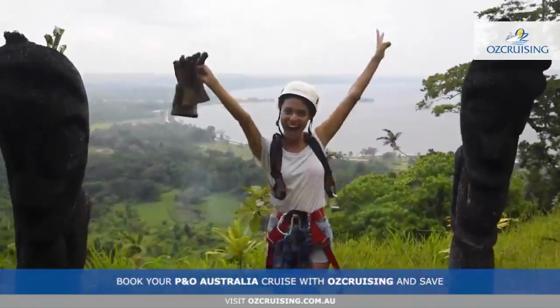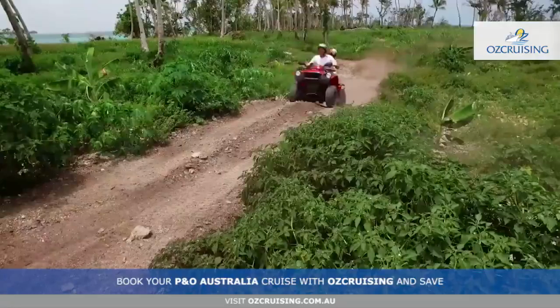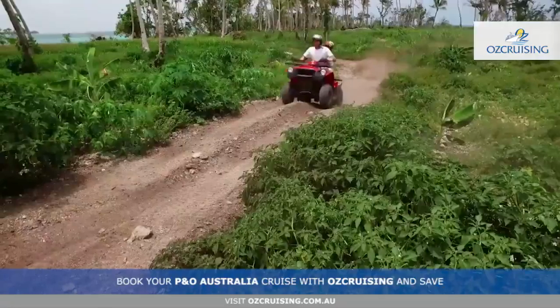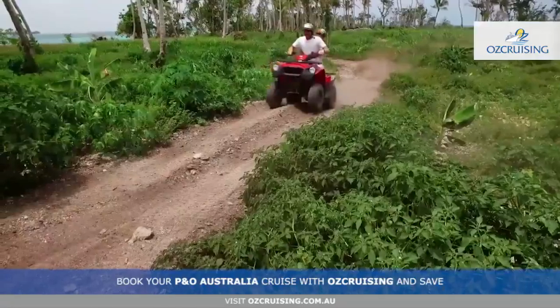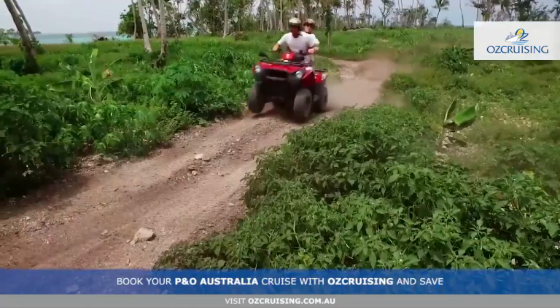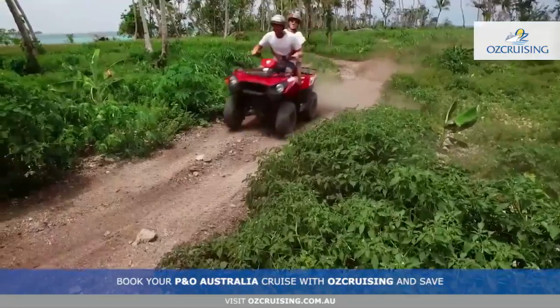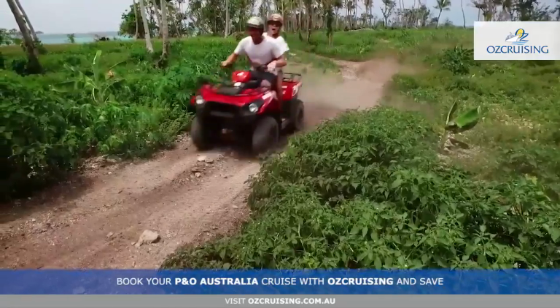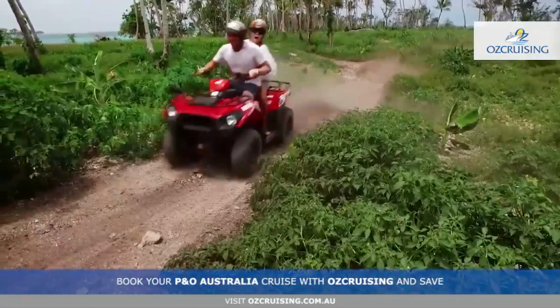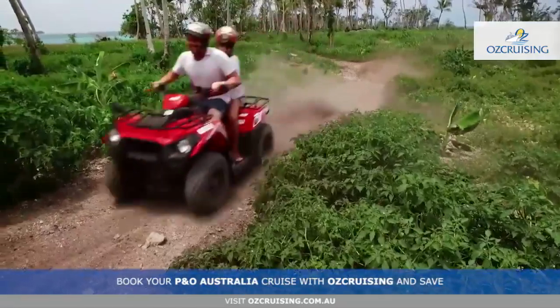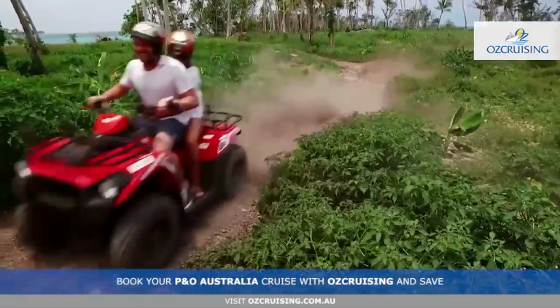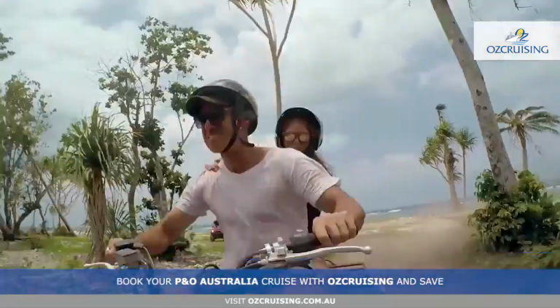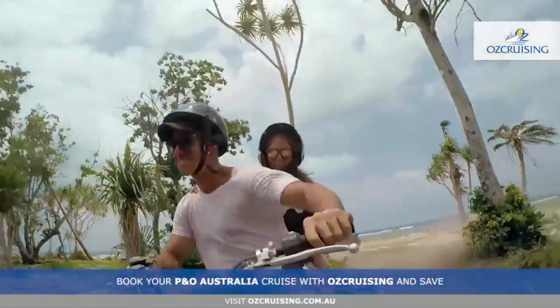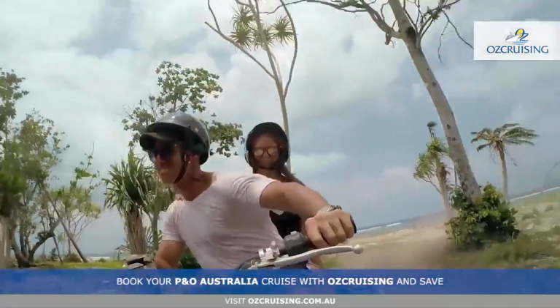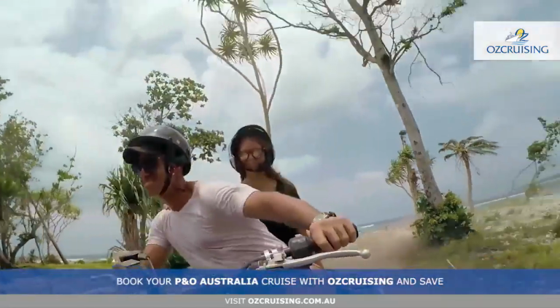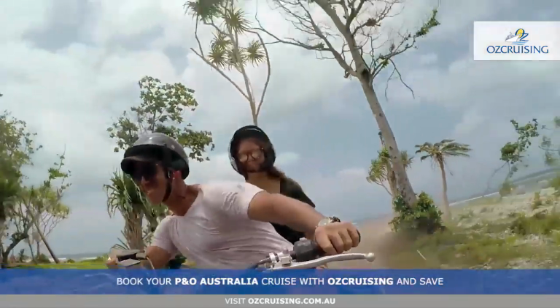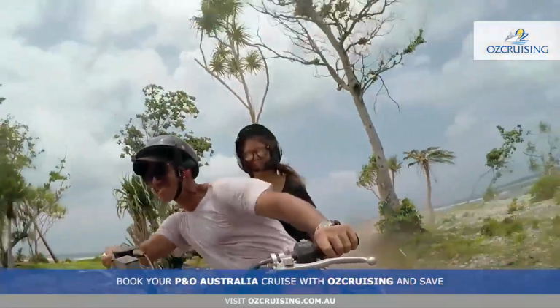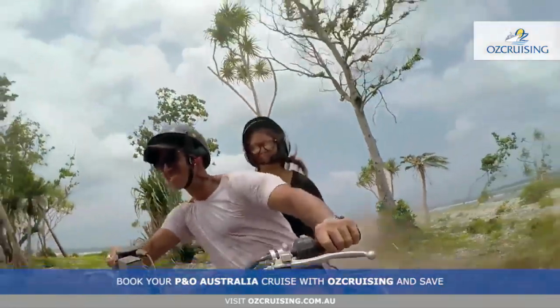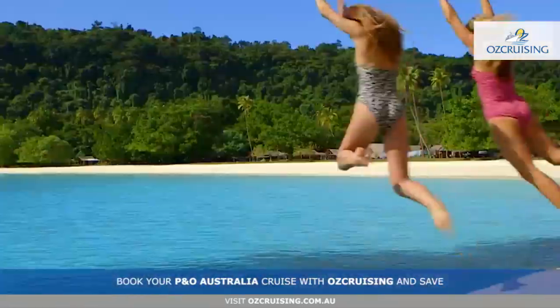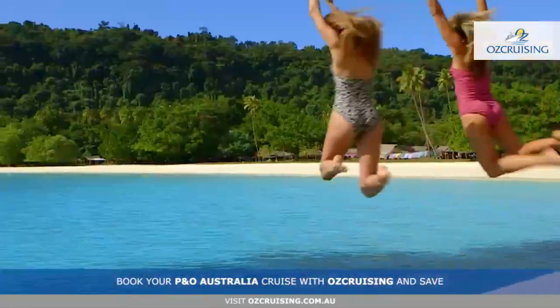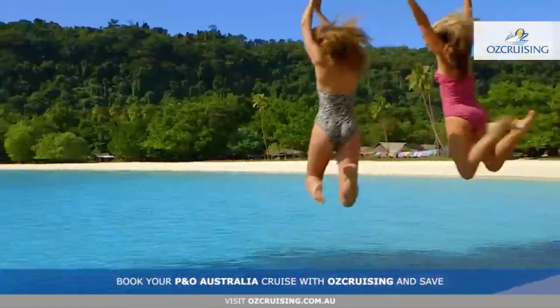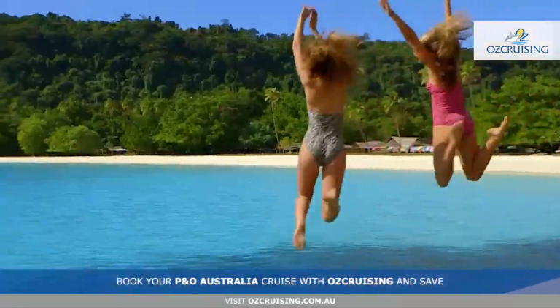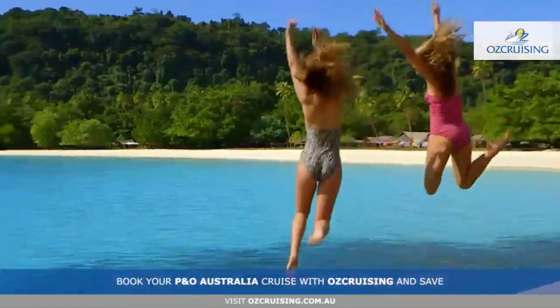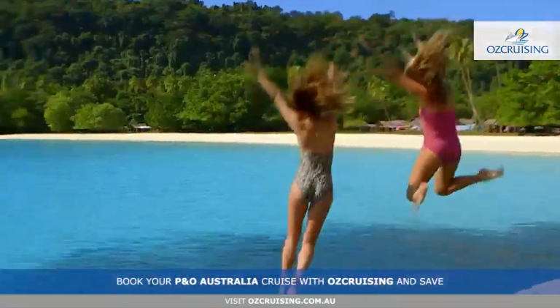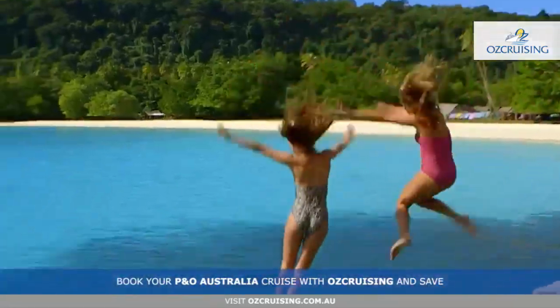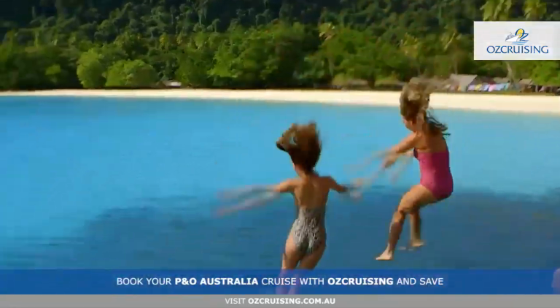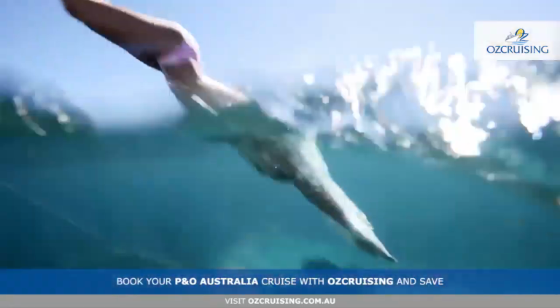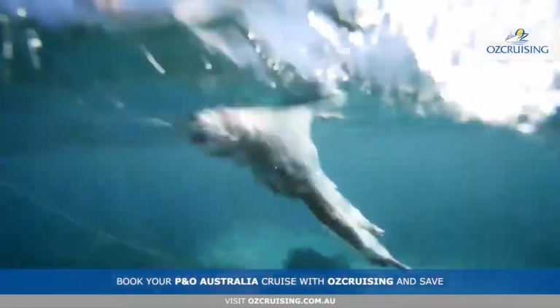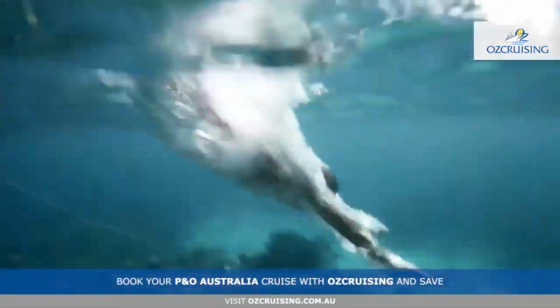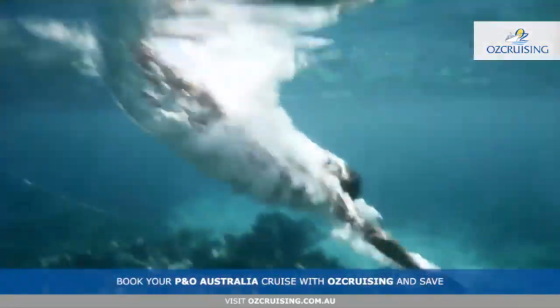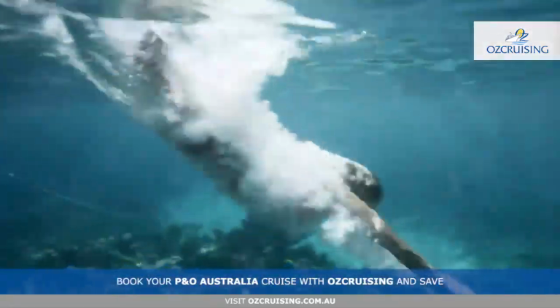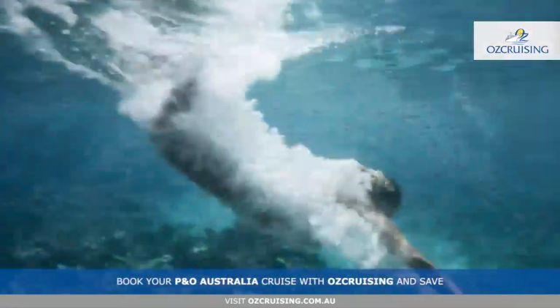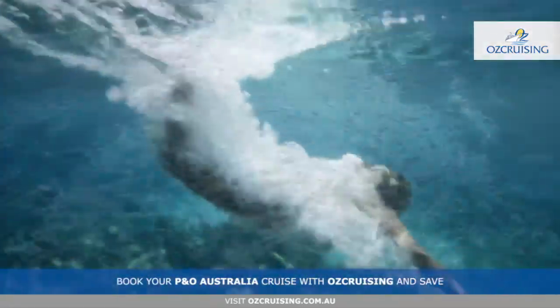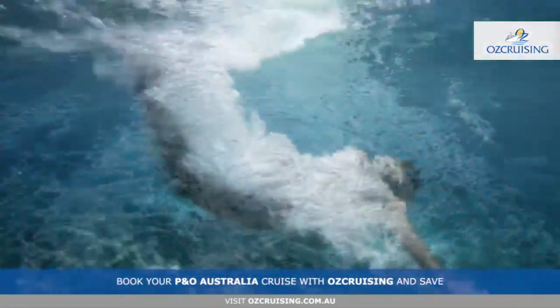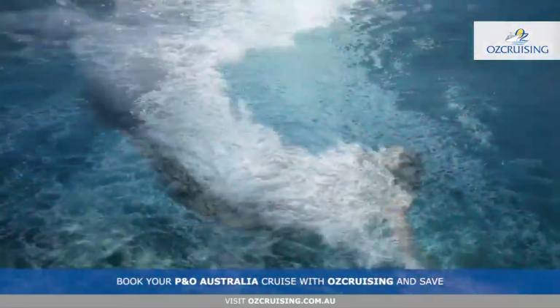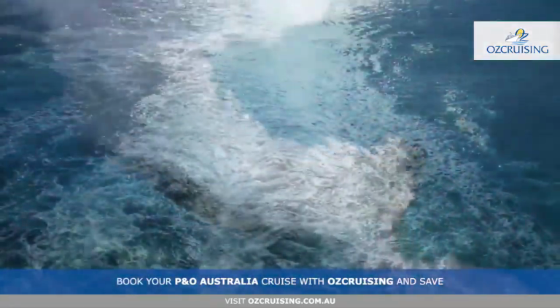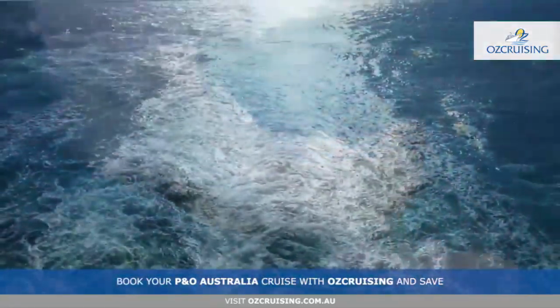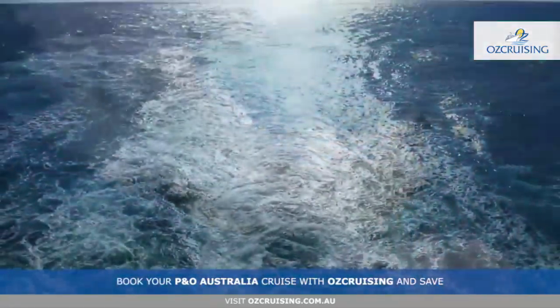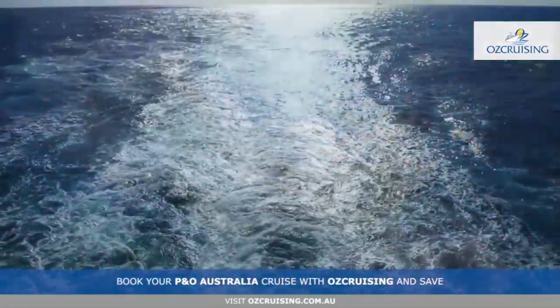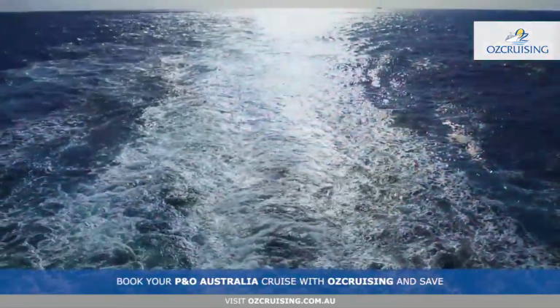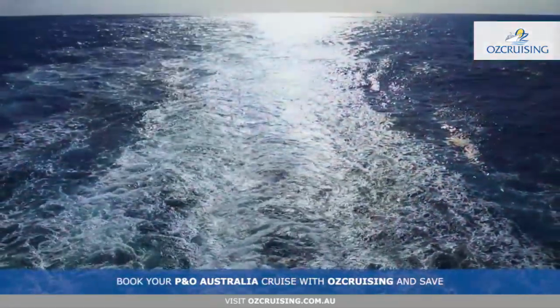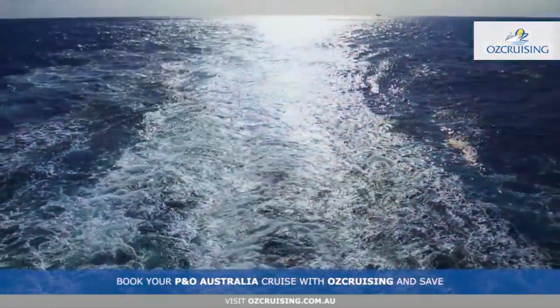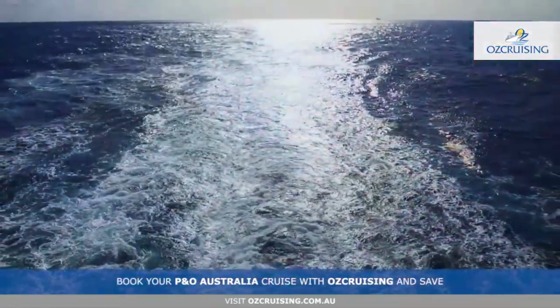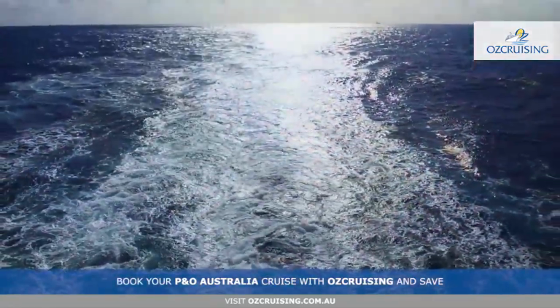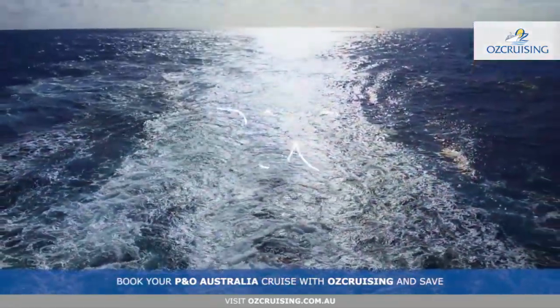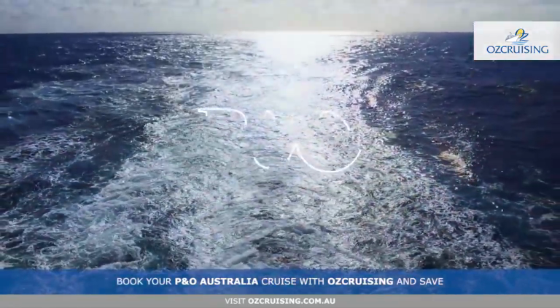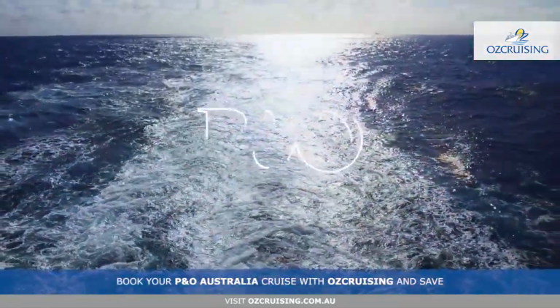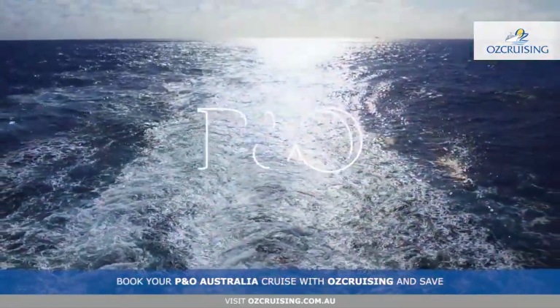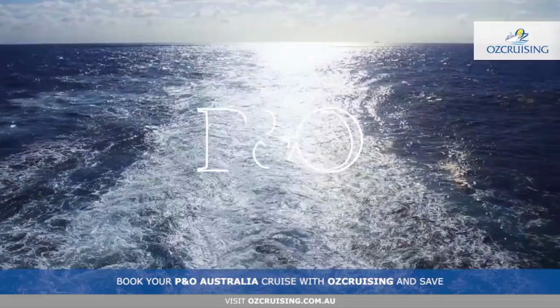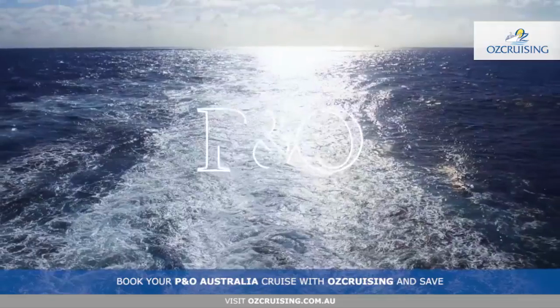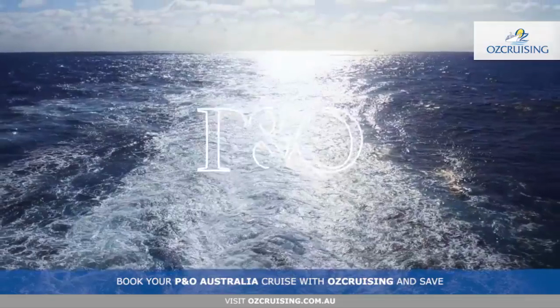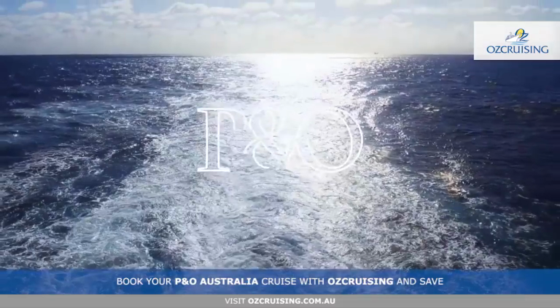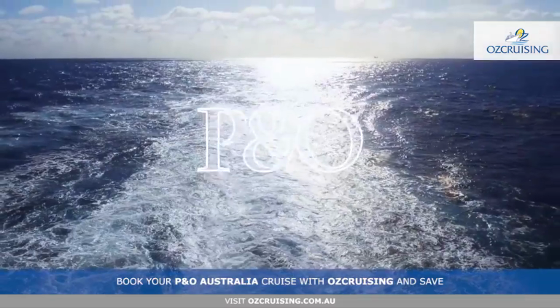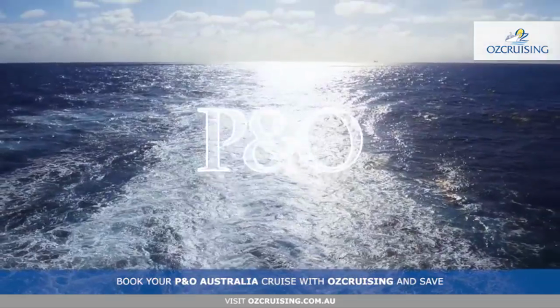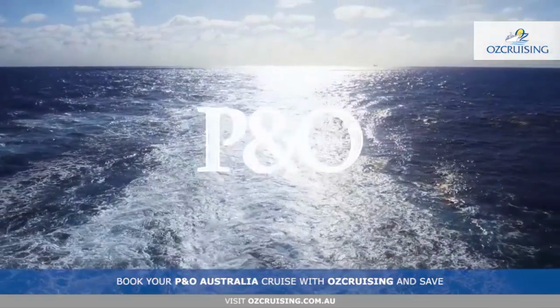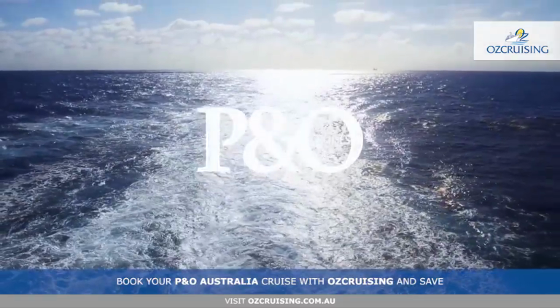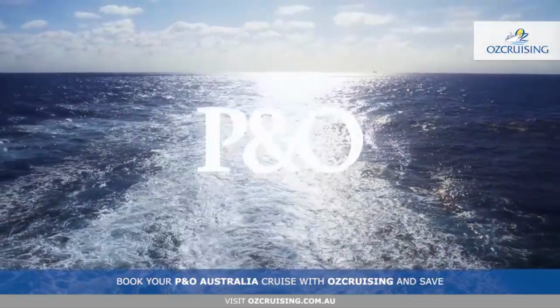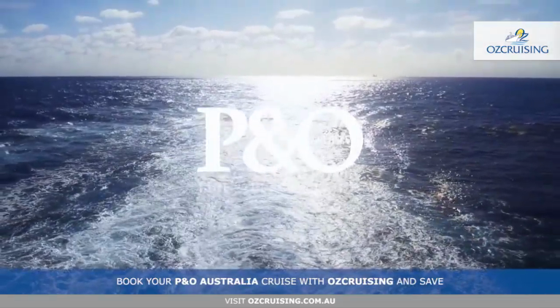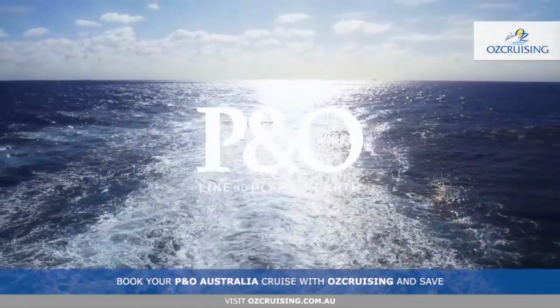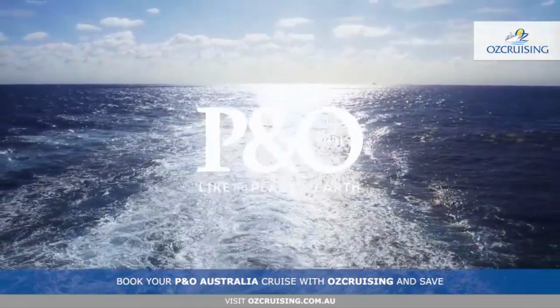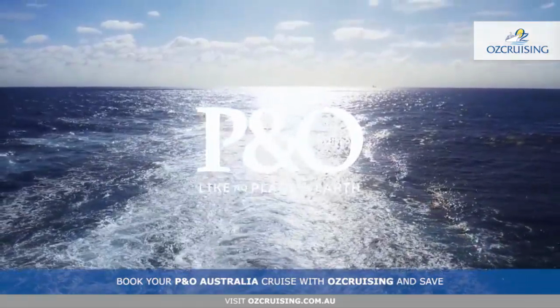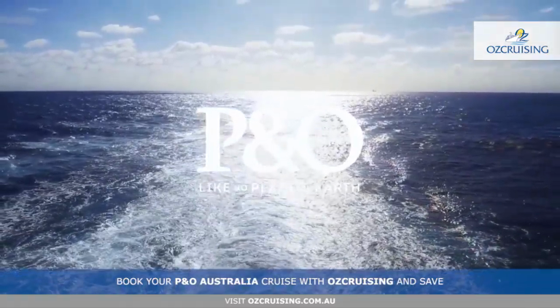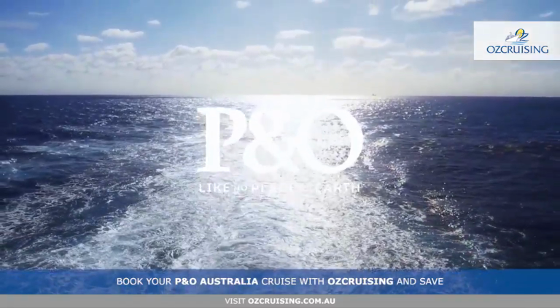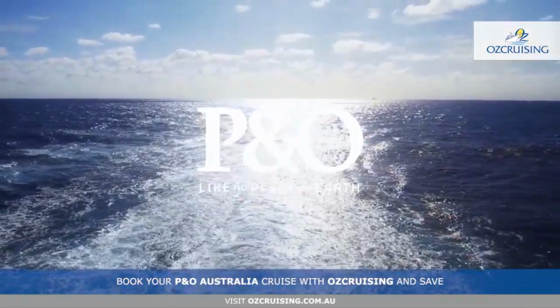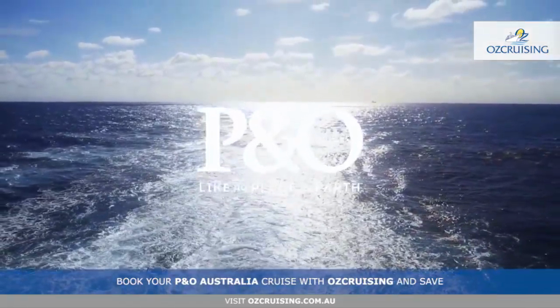Vila is a thrill-seeker's paradise and in one day we can show you more of it than anyone else. Viva la Vila!